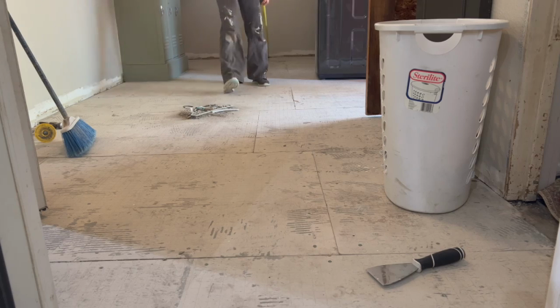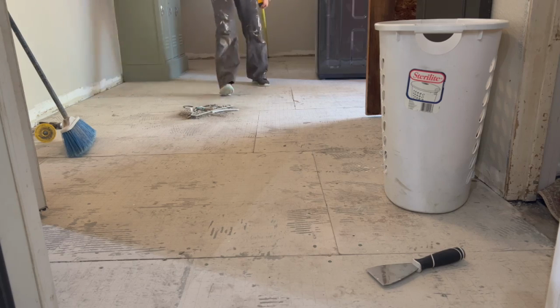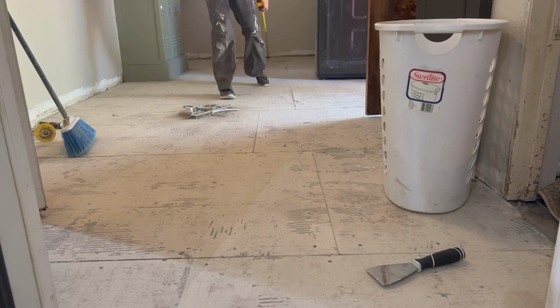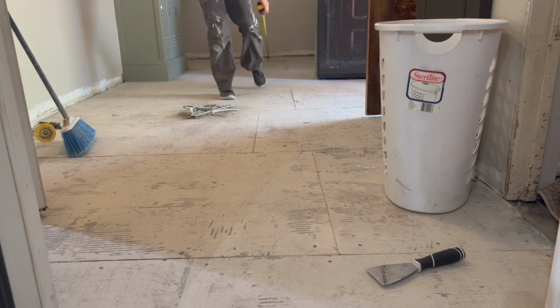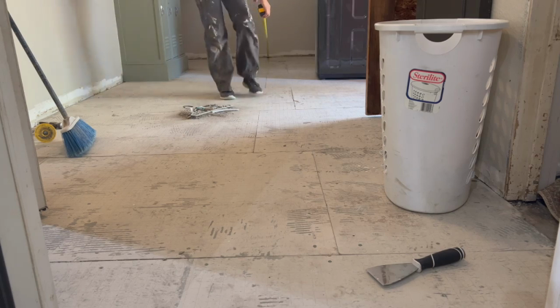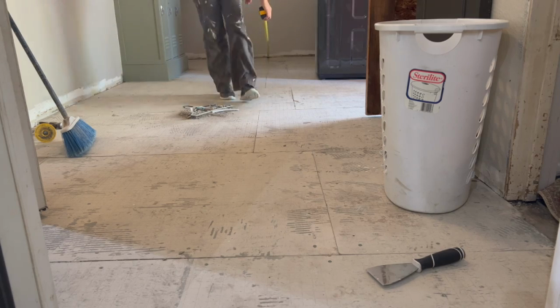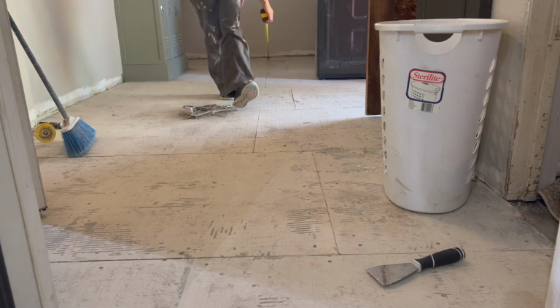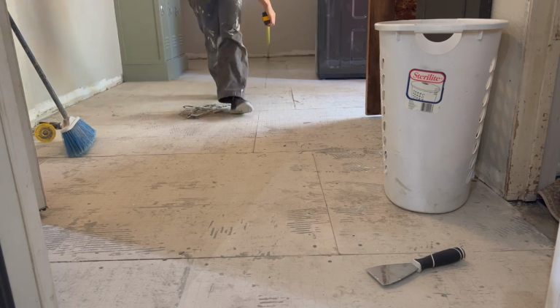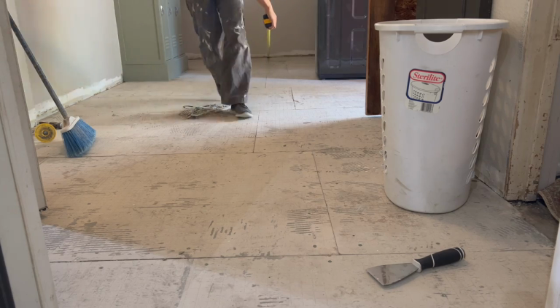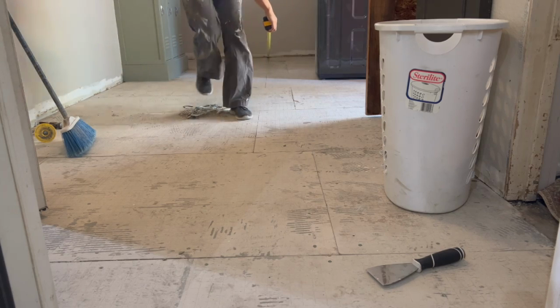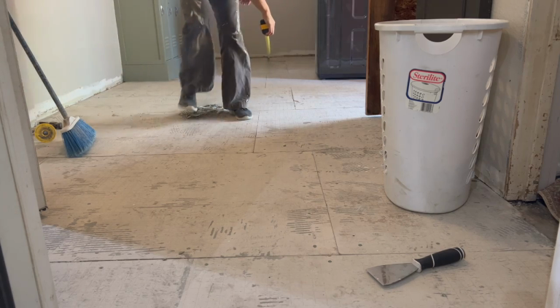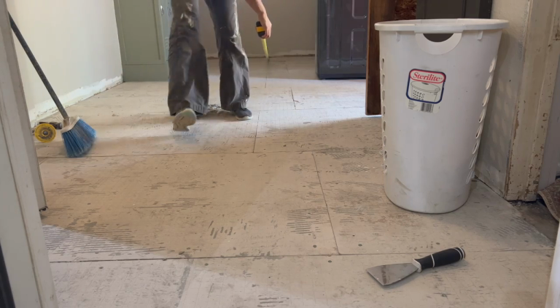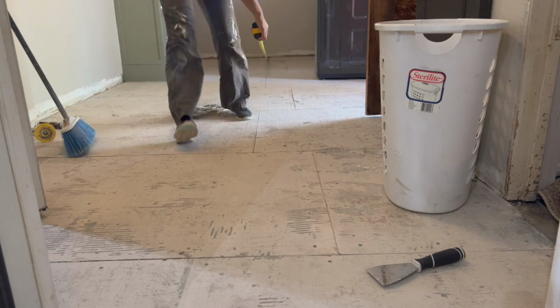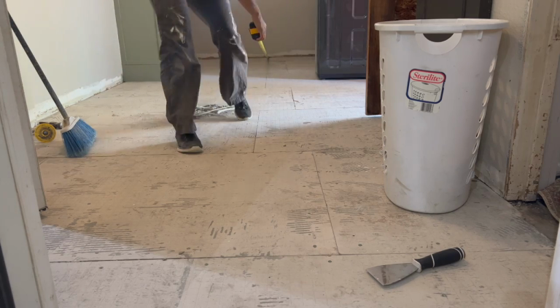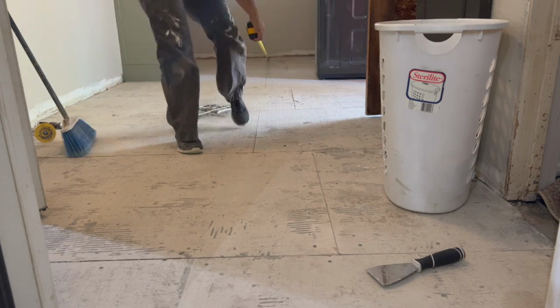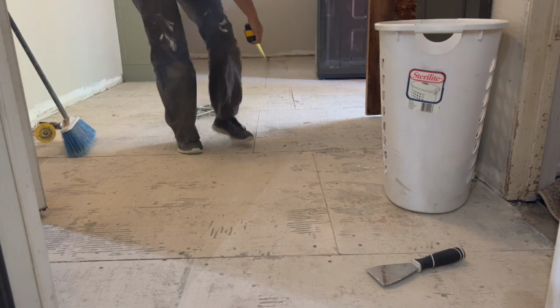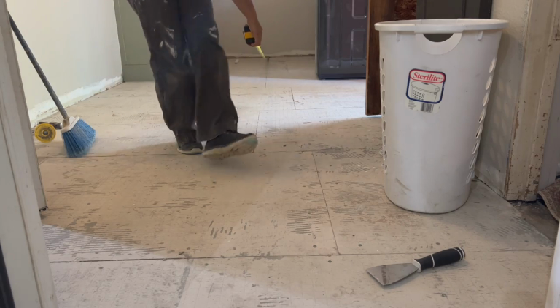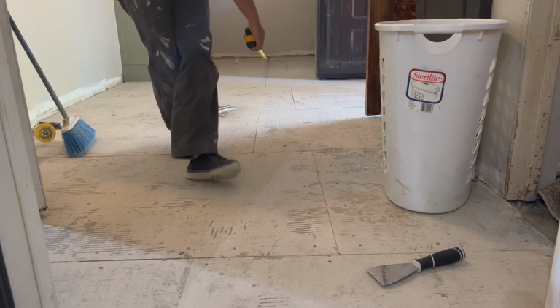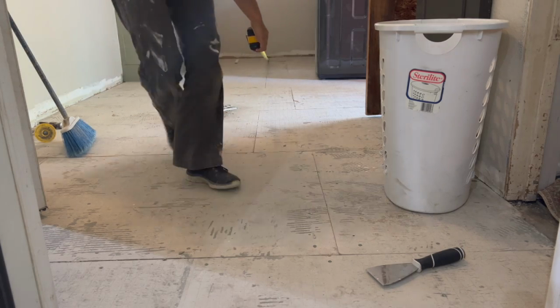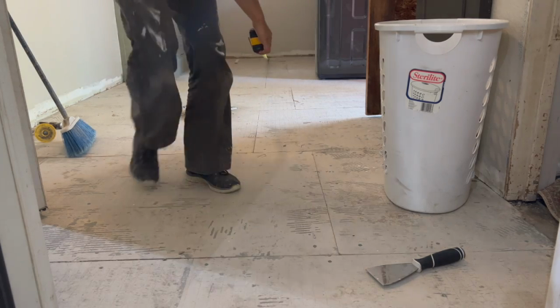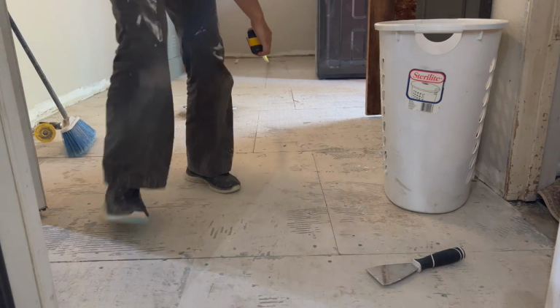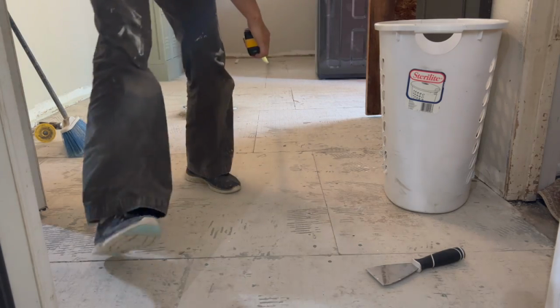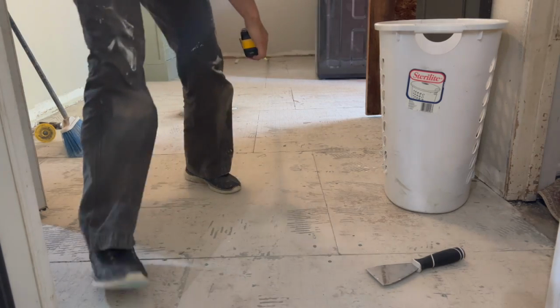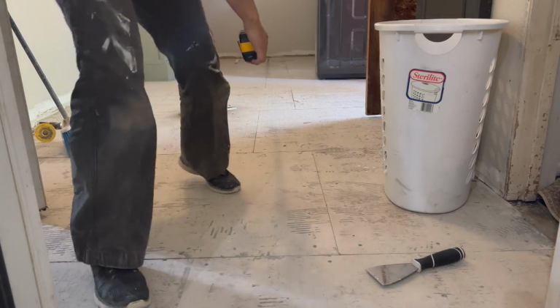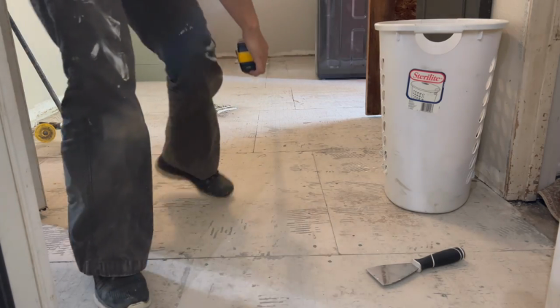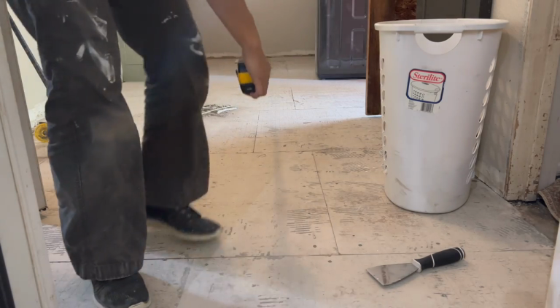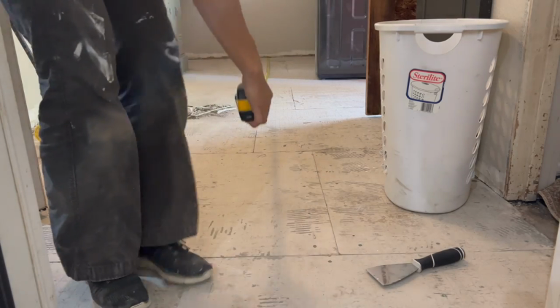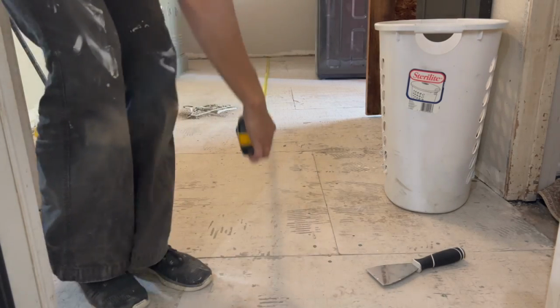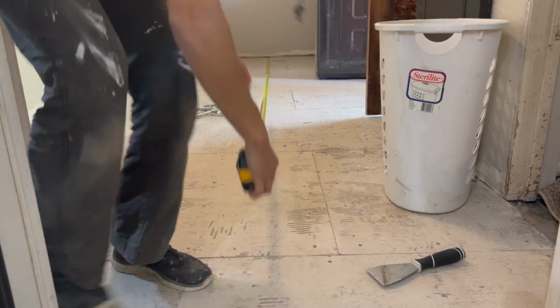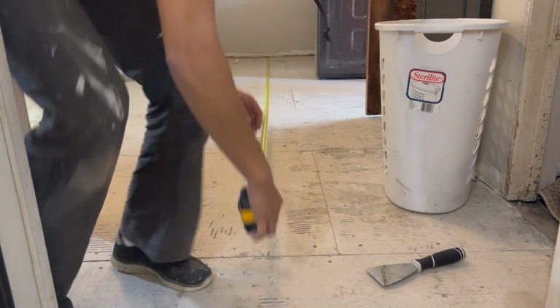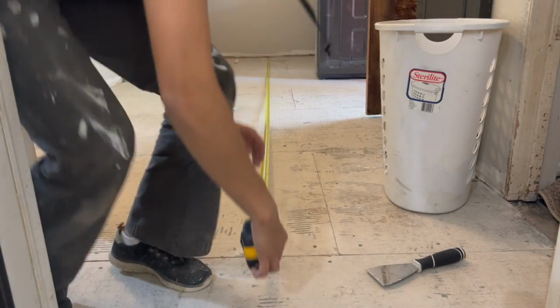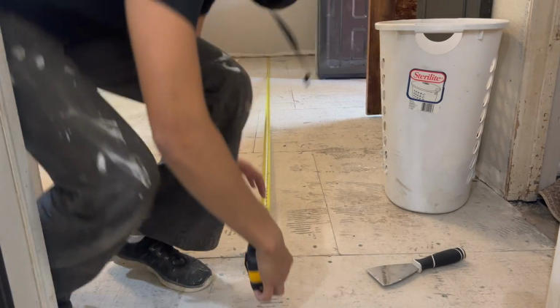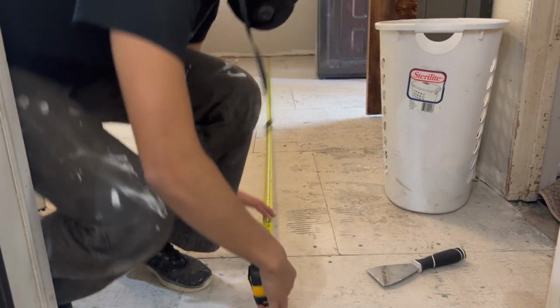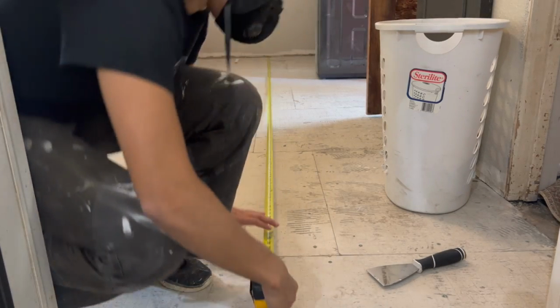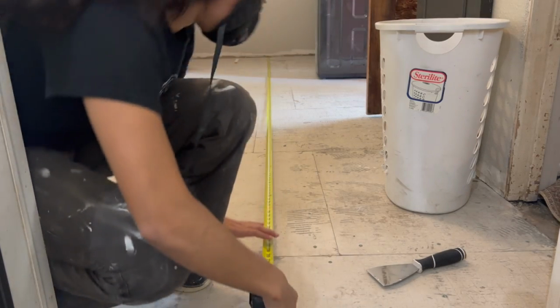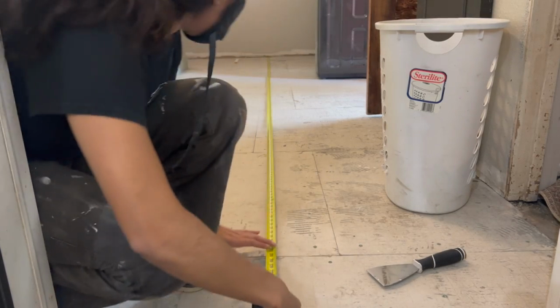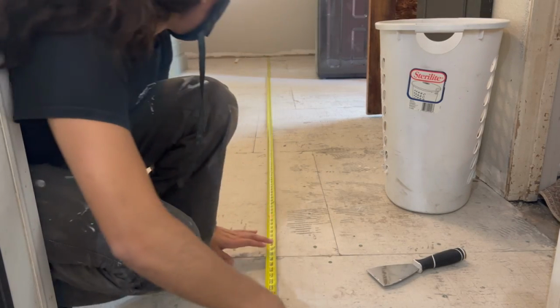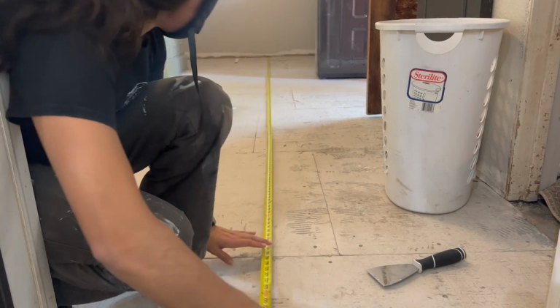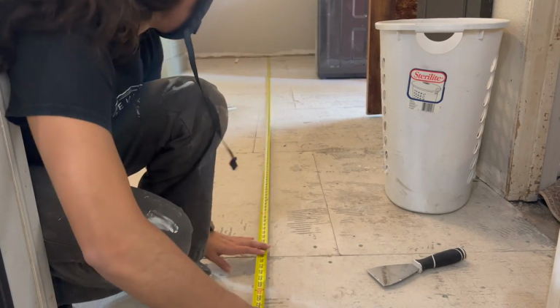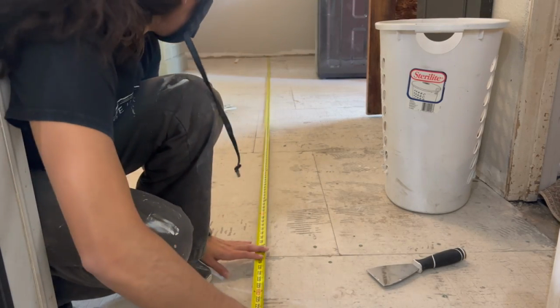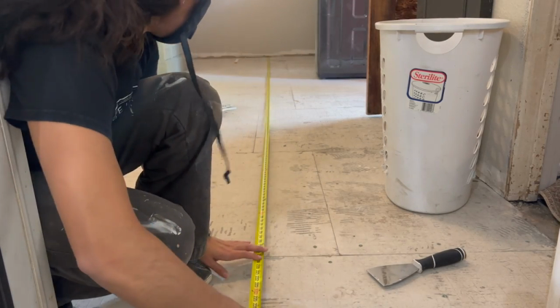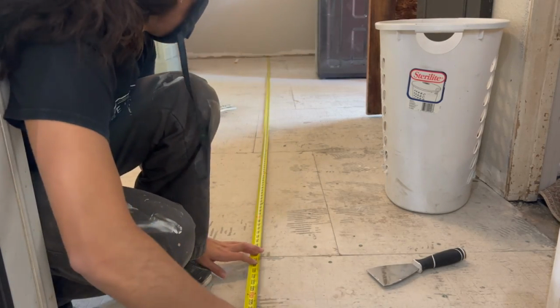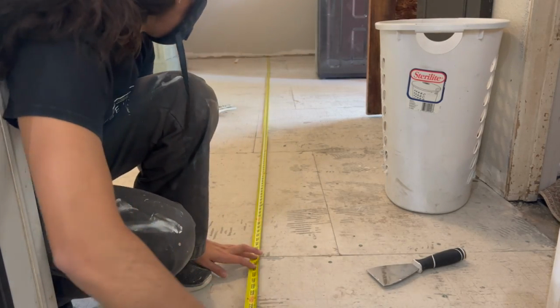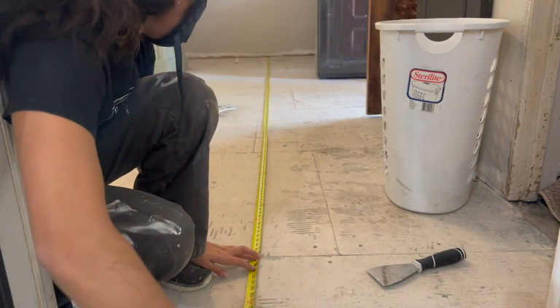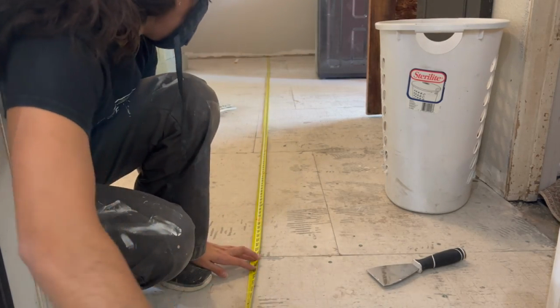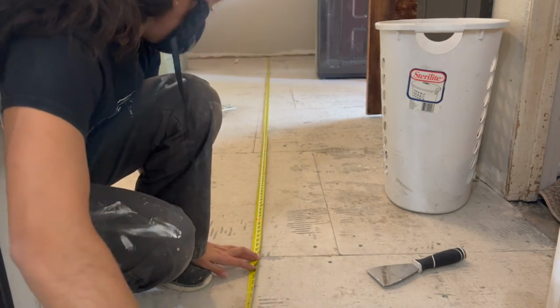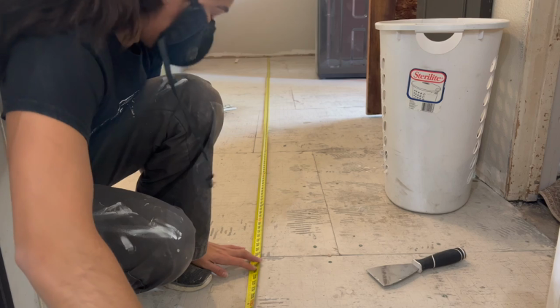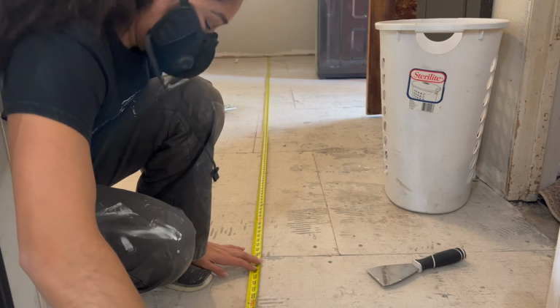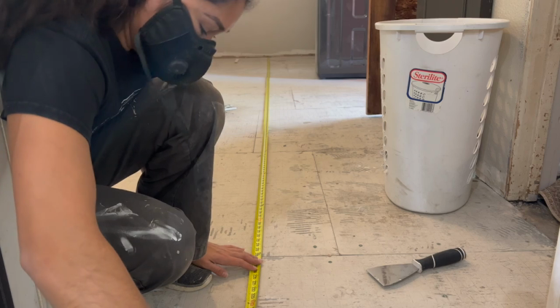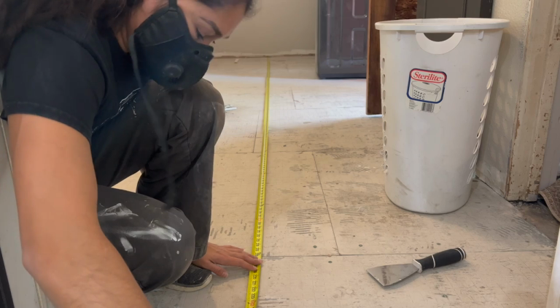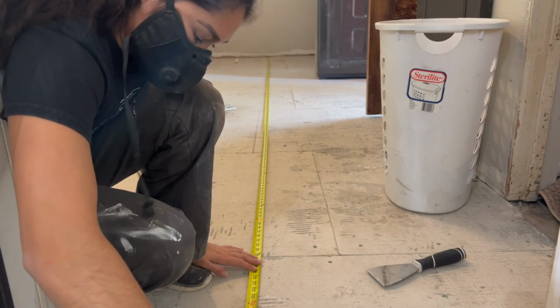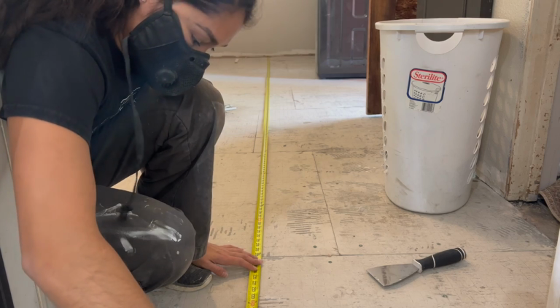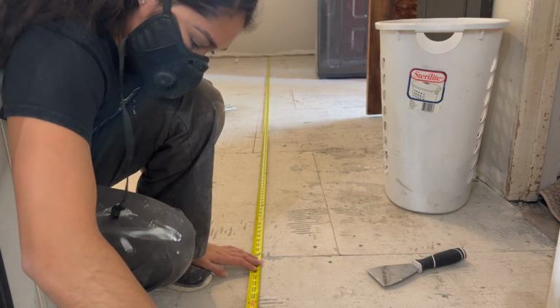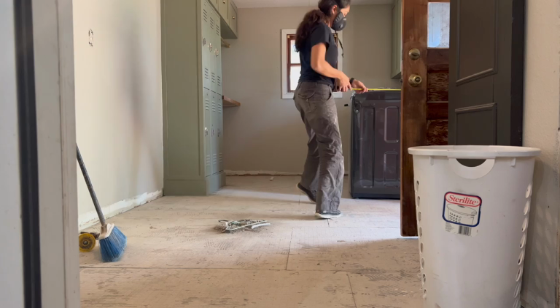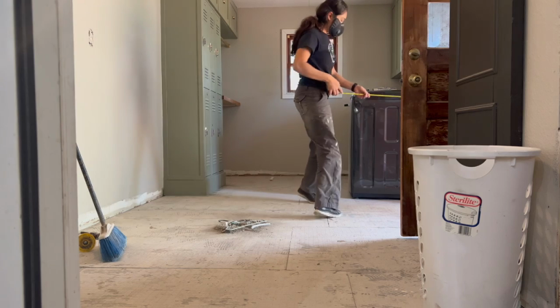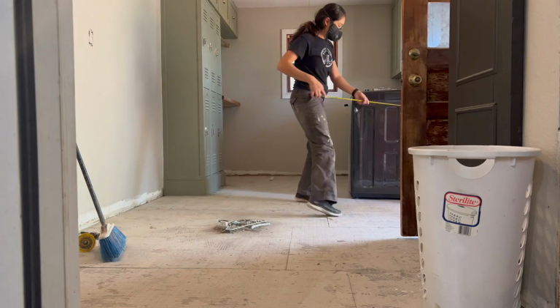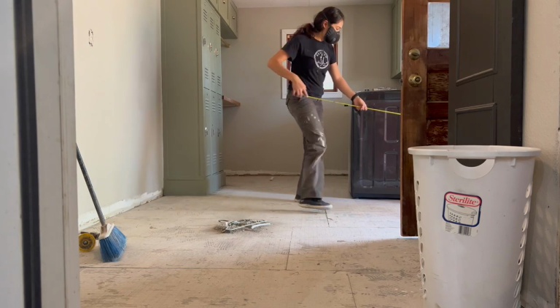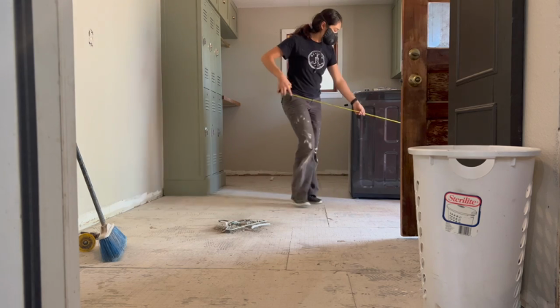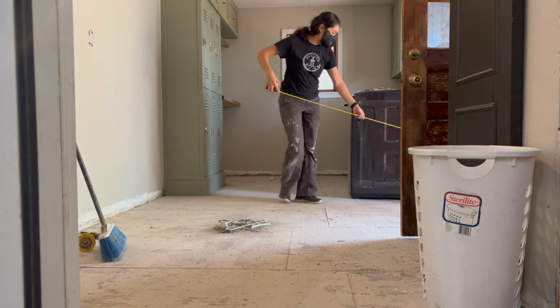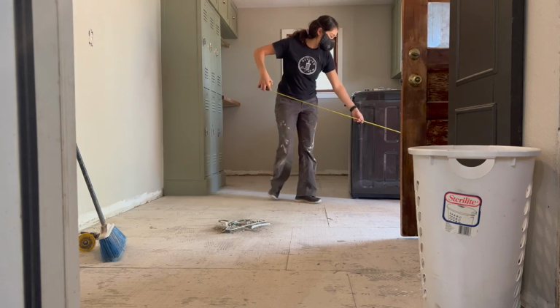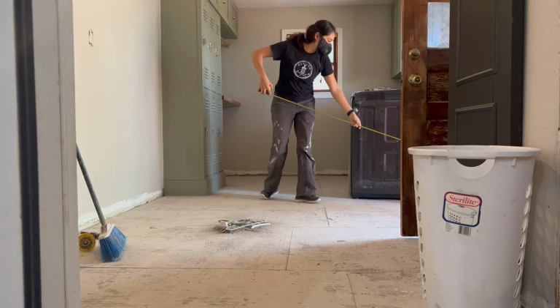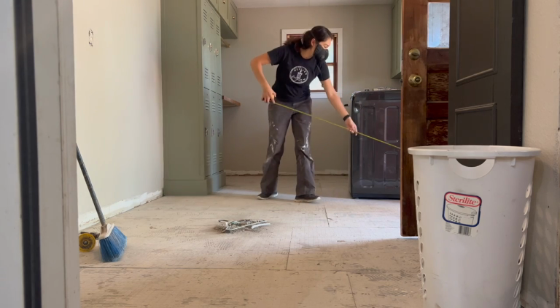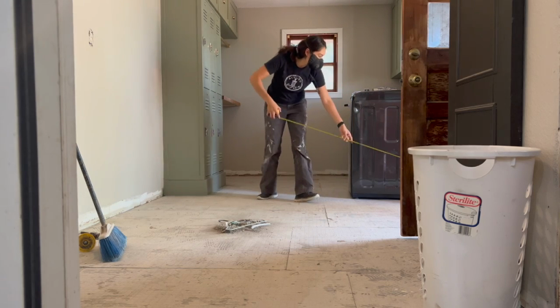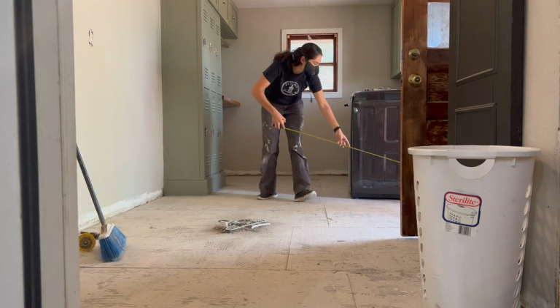Before I finished the prep work, I measured my space to determine the layout of the flooring. I'll explain more on how to do it in a bit.